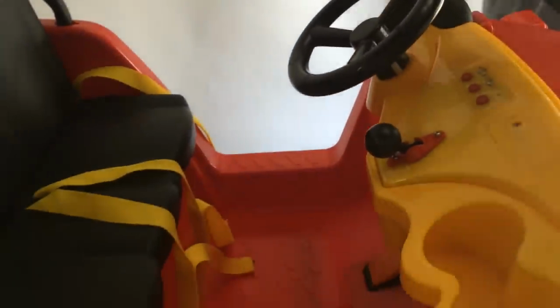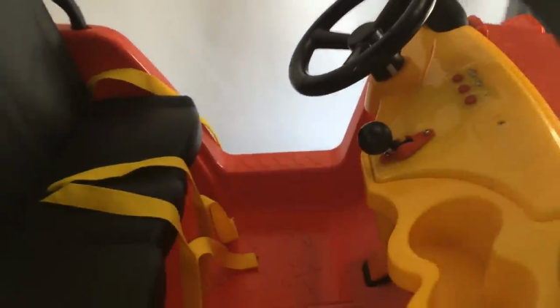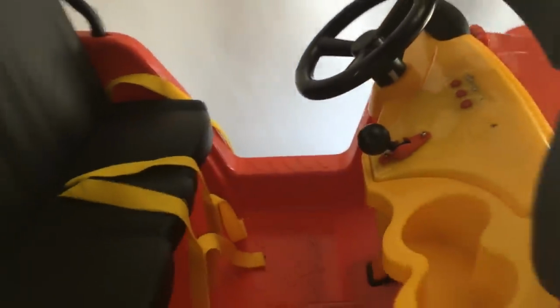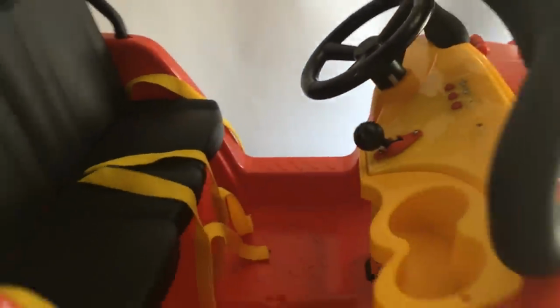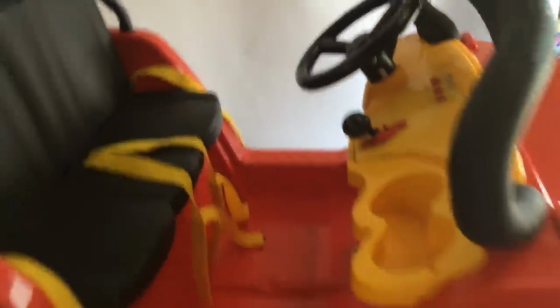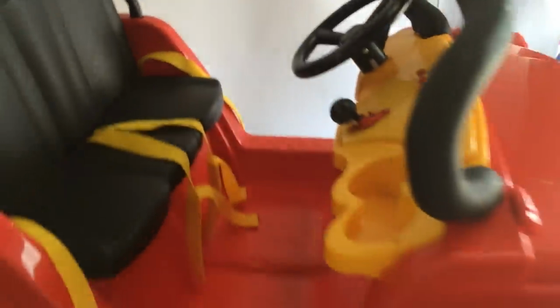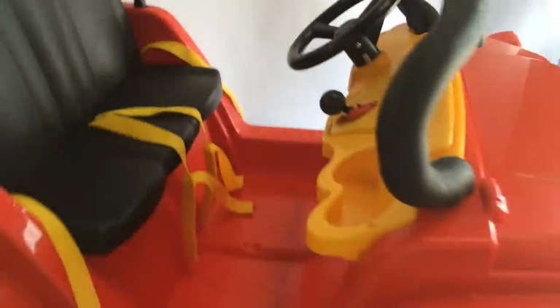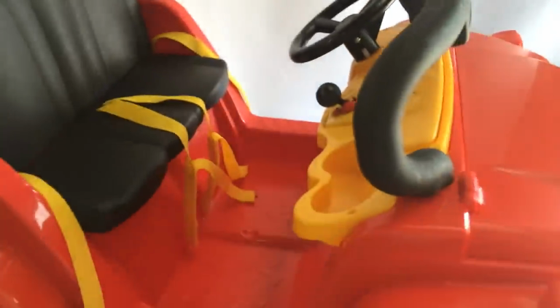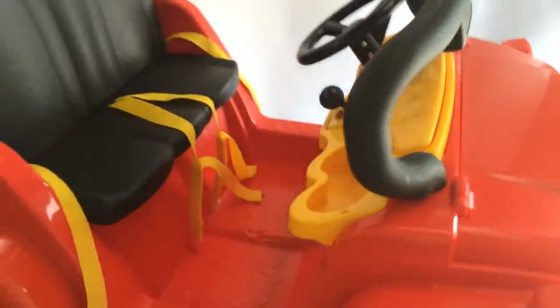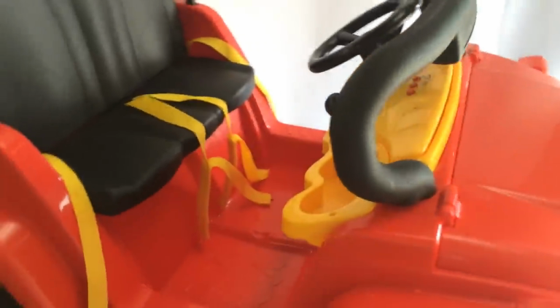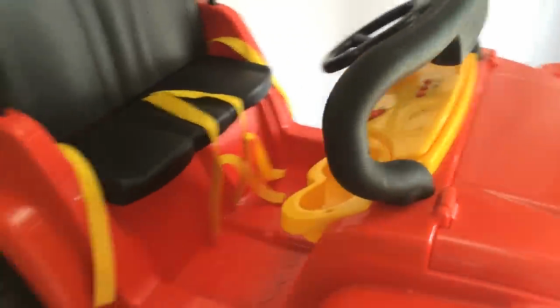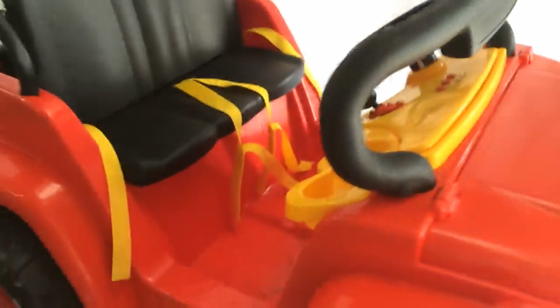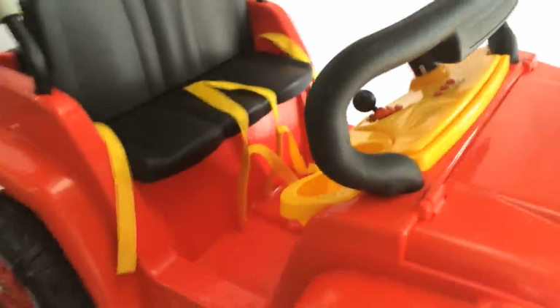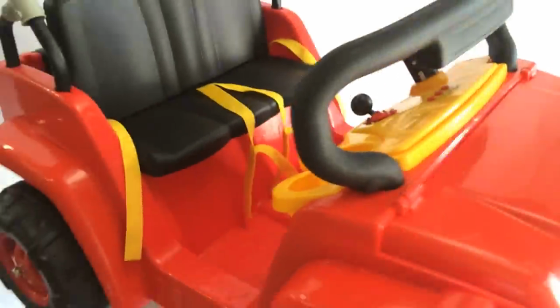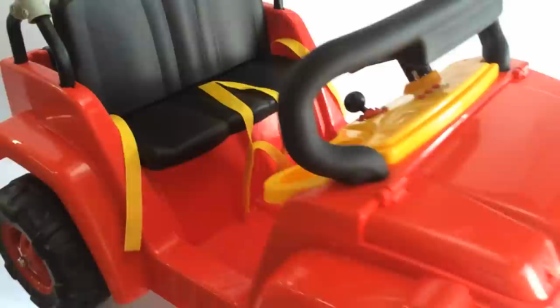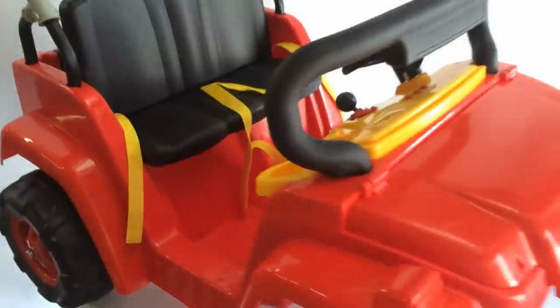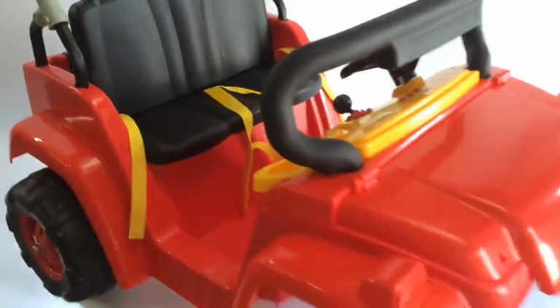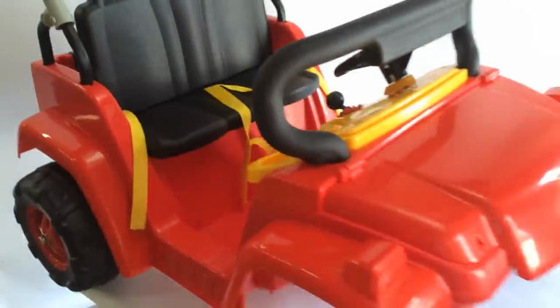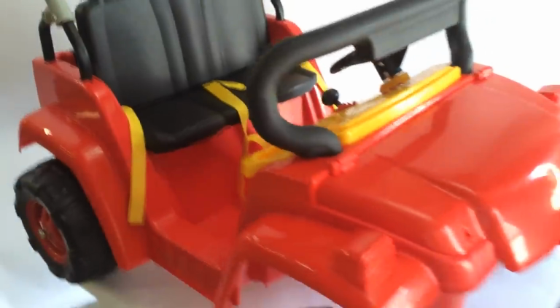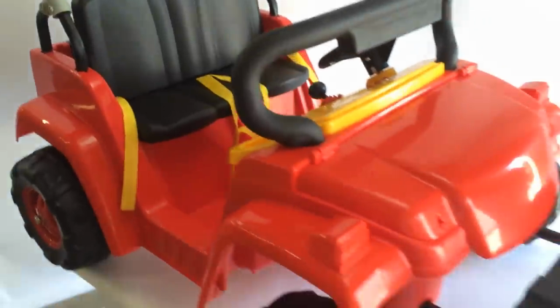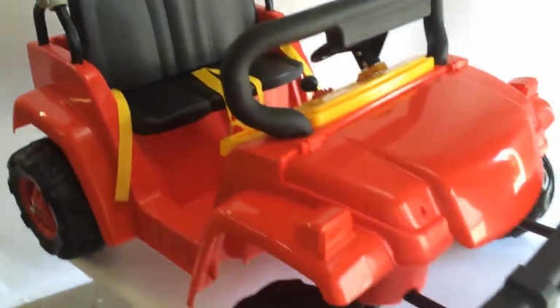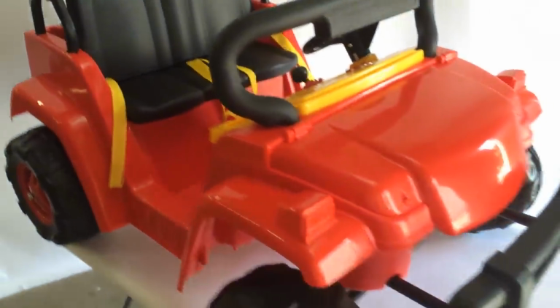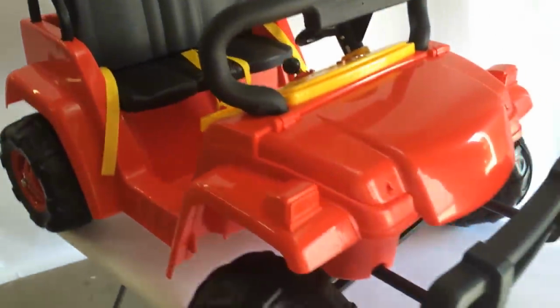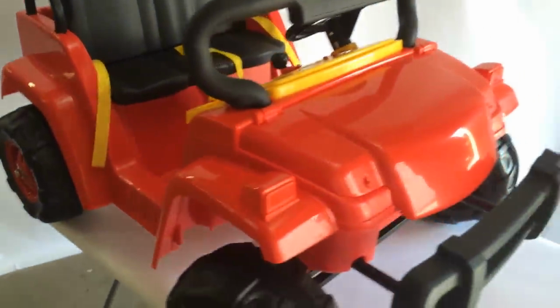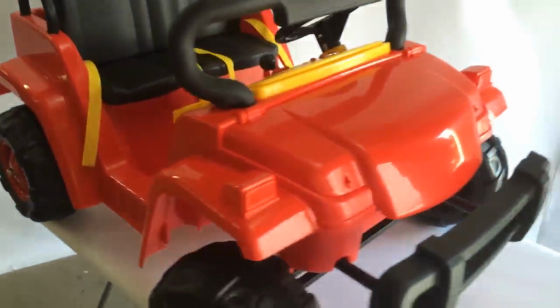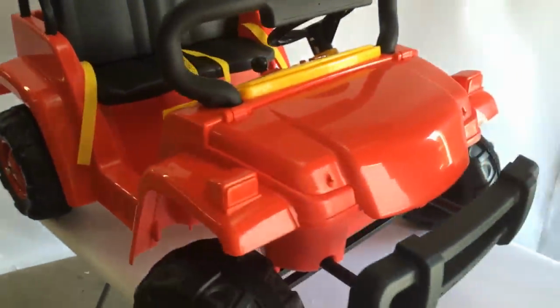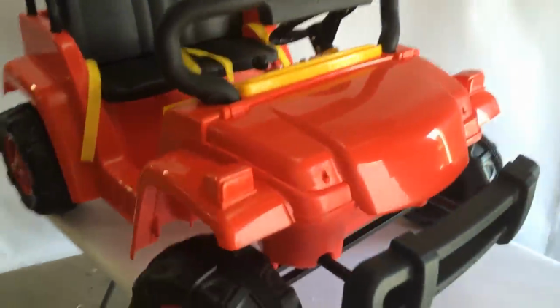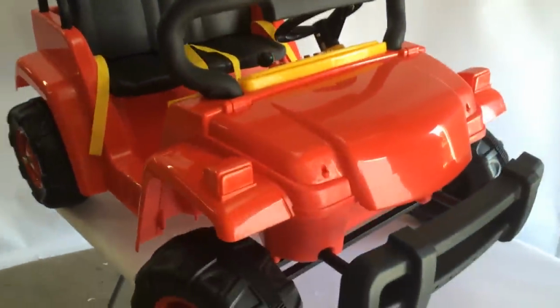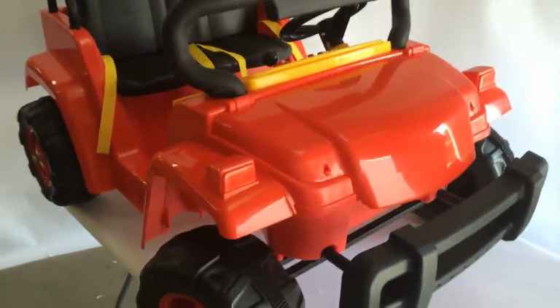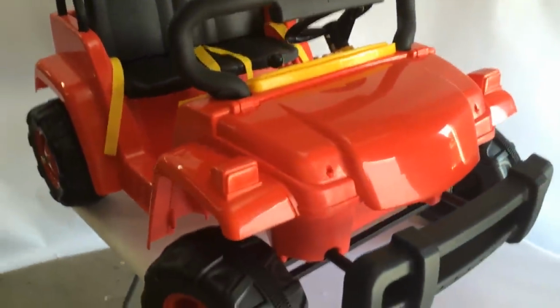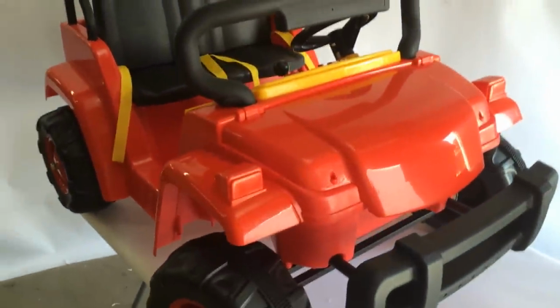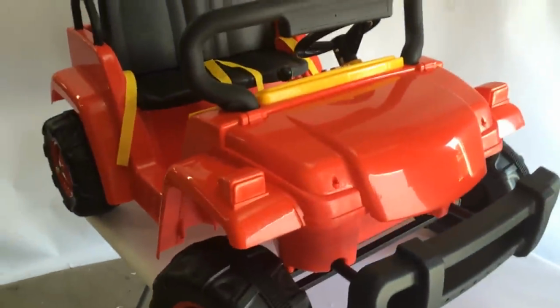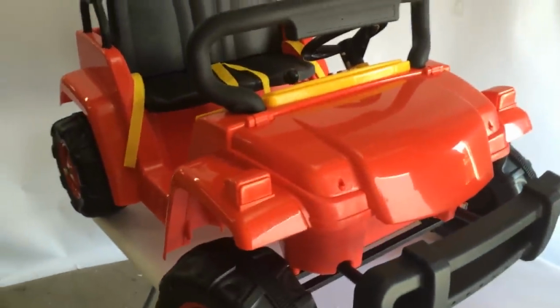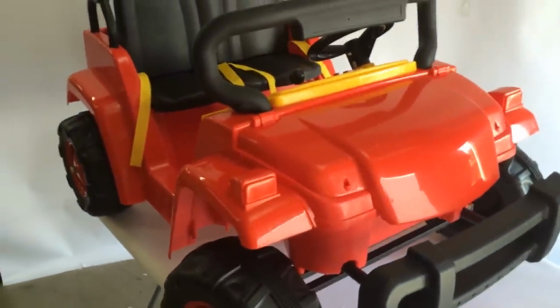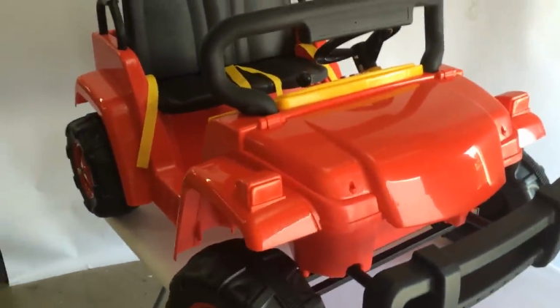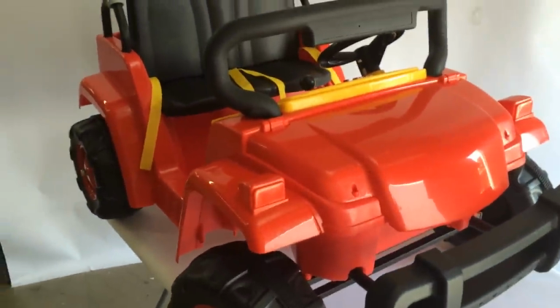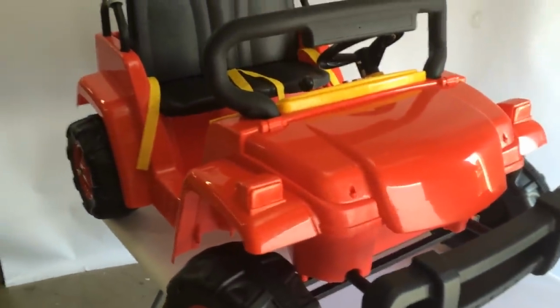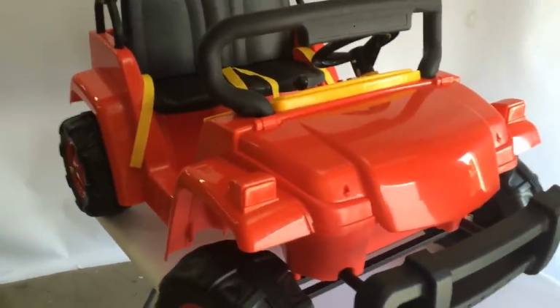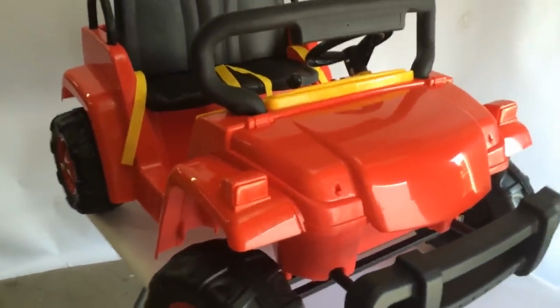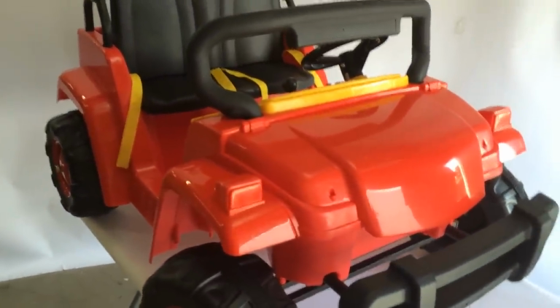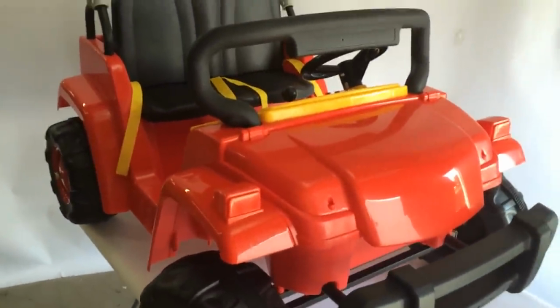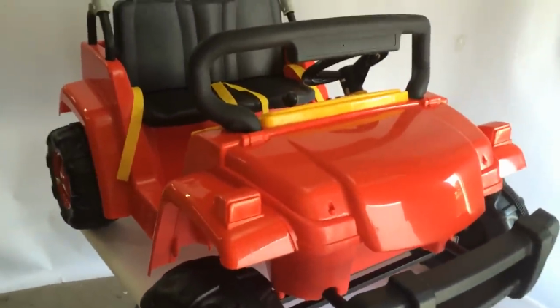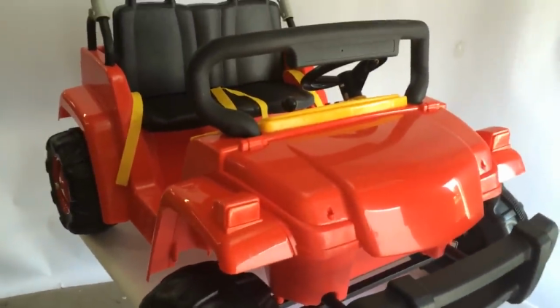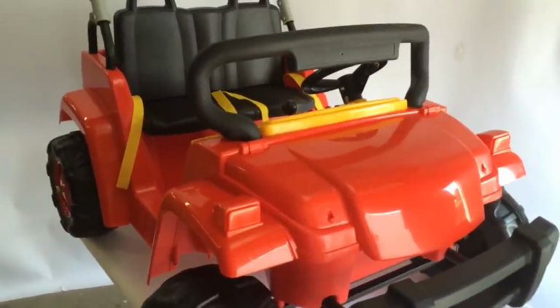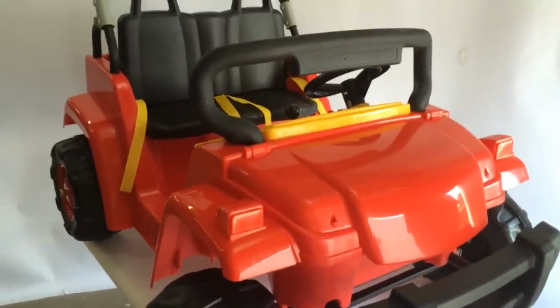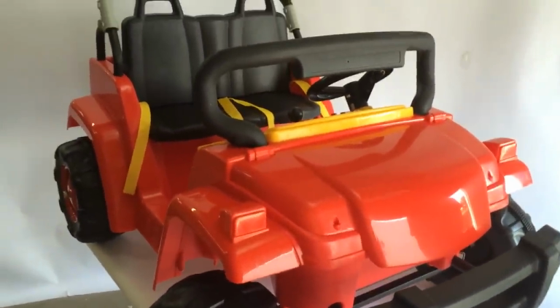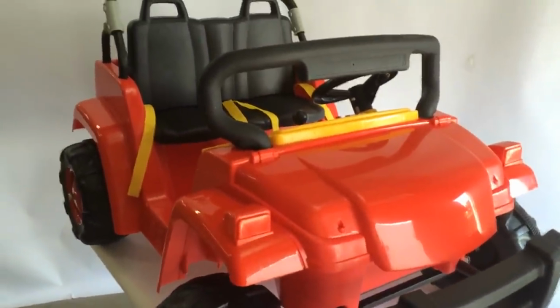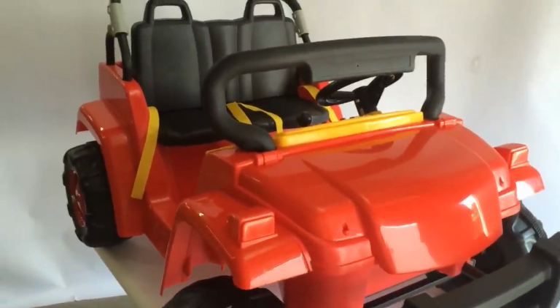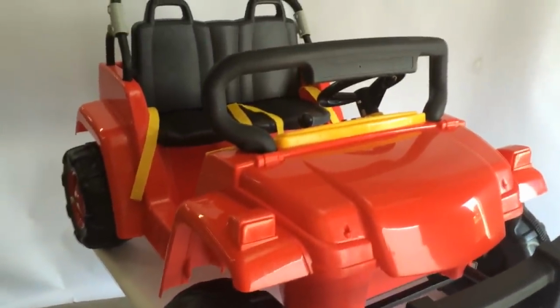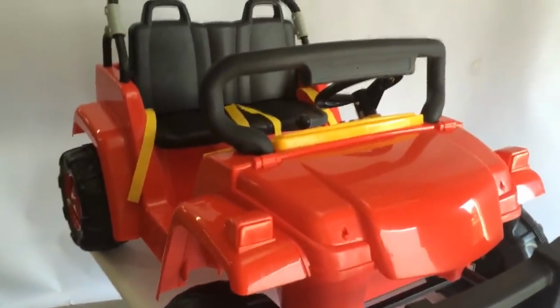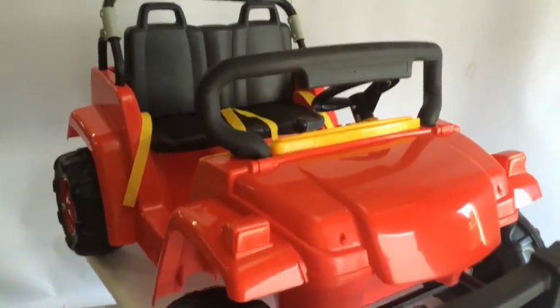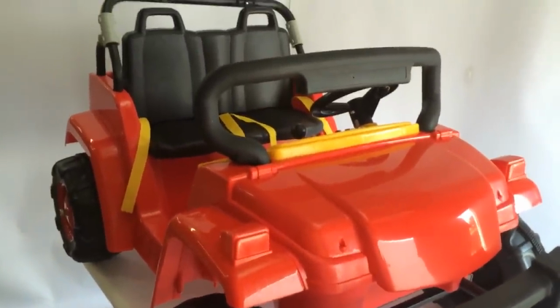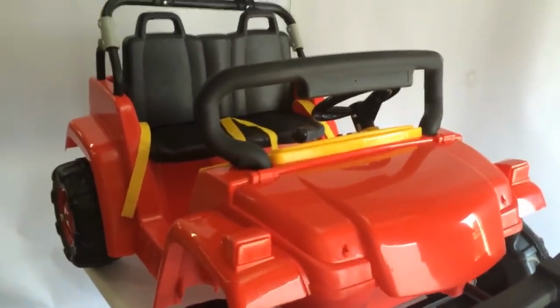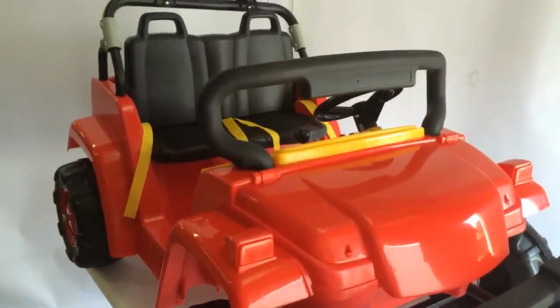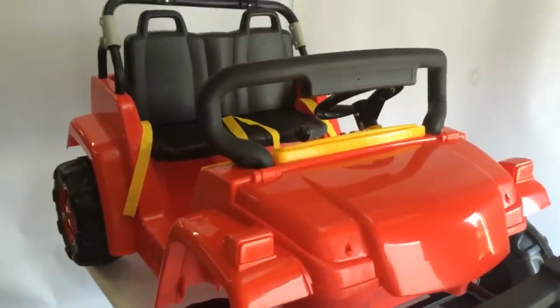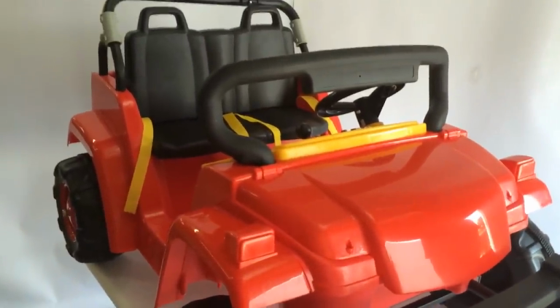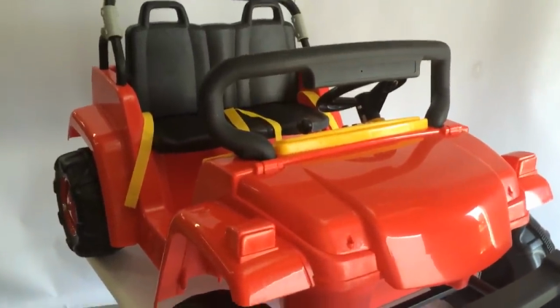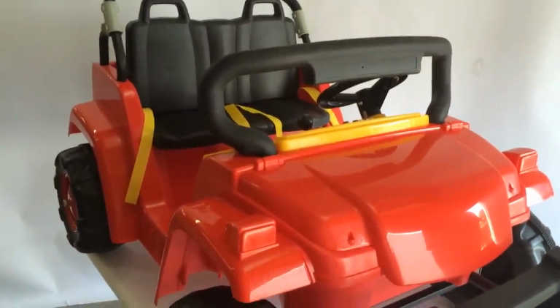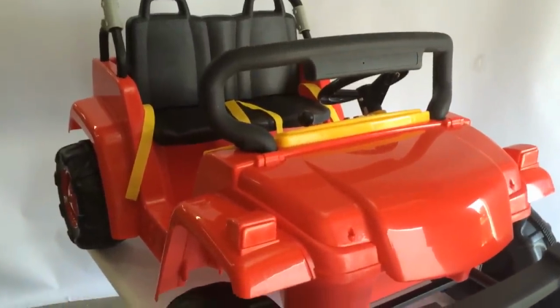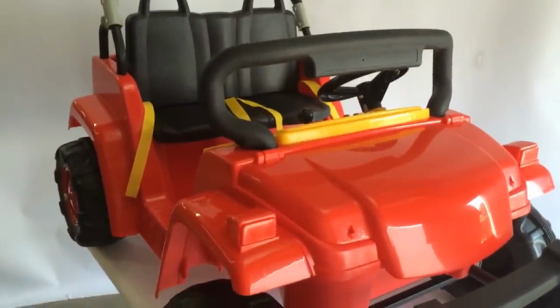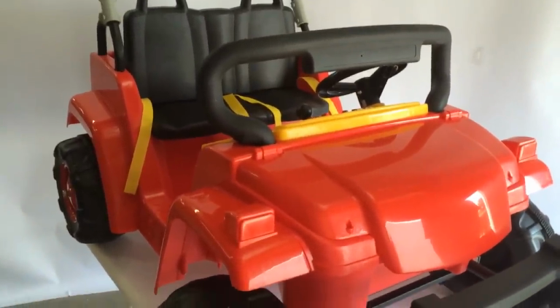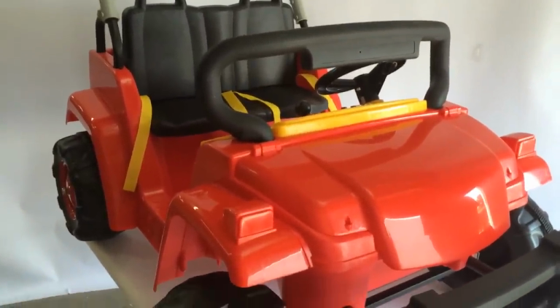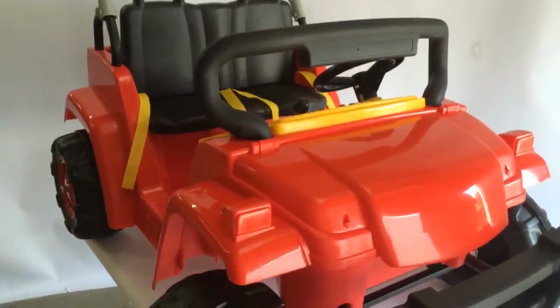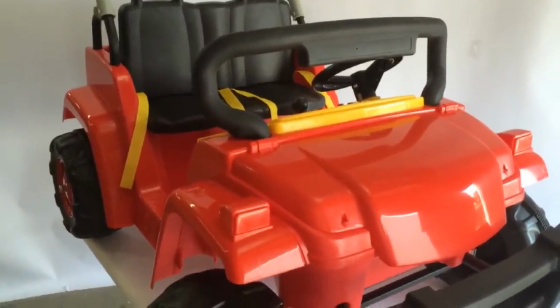From this point, you've finished the entire assembly for the Rolling Rambler. The last part is just the decal stickers and you're all set.